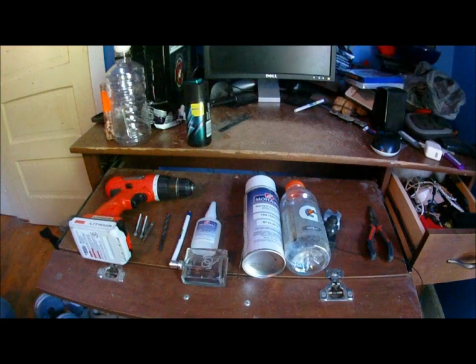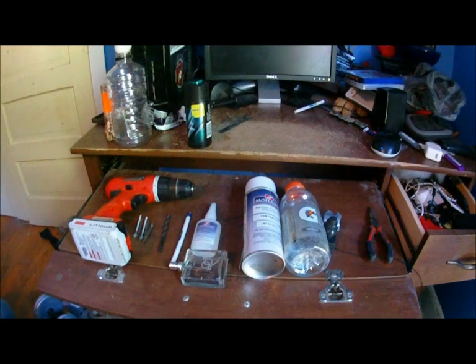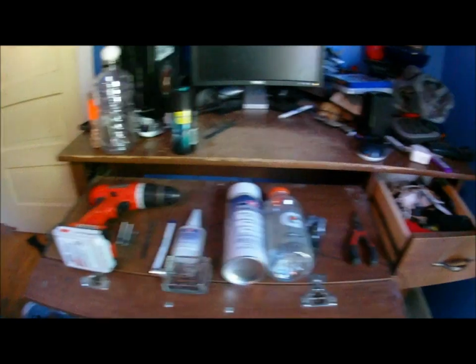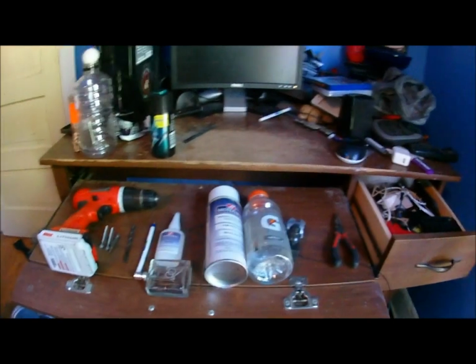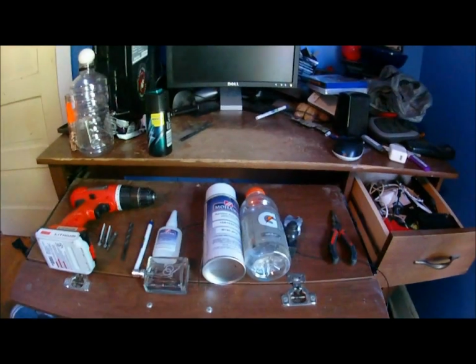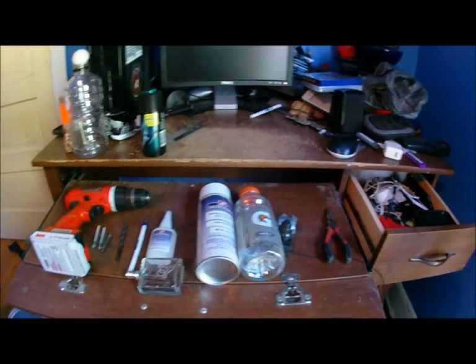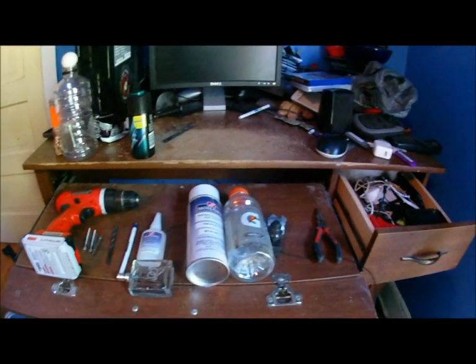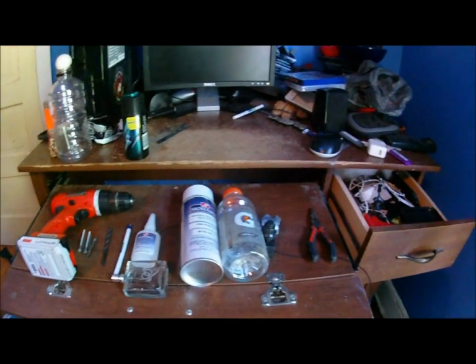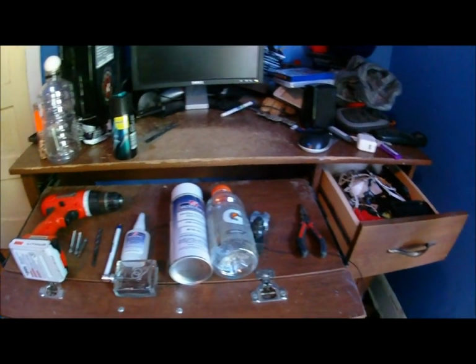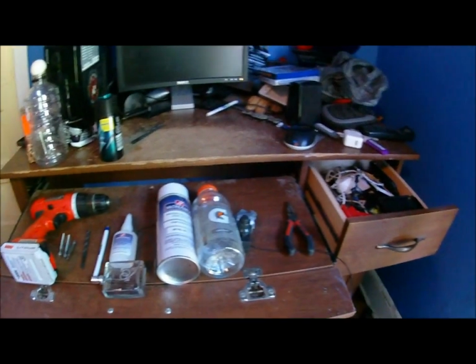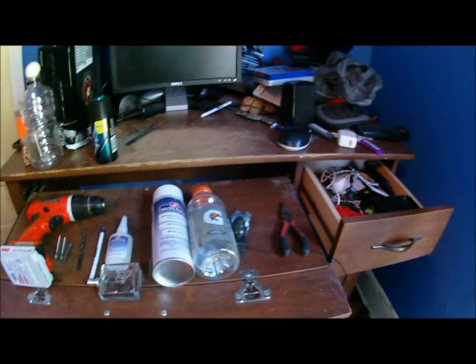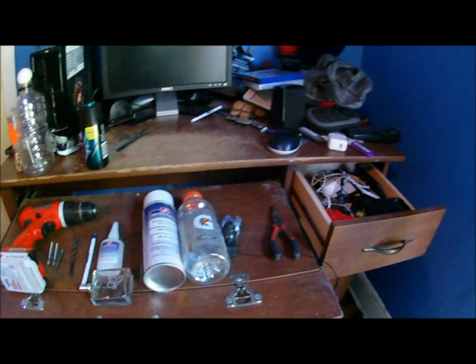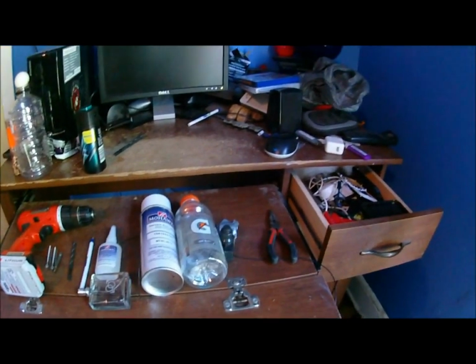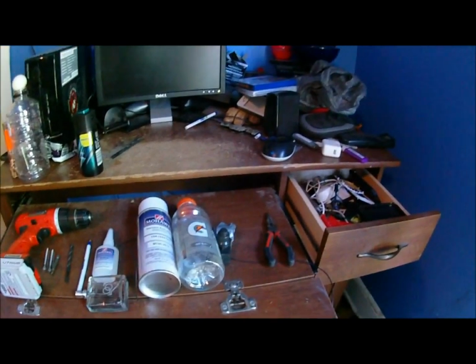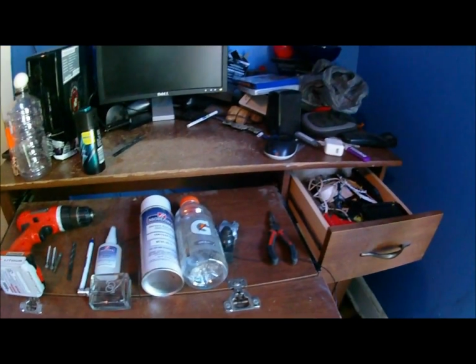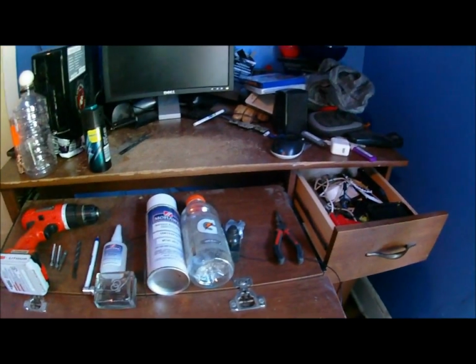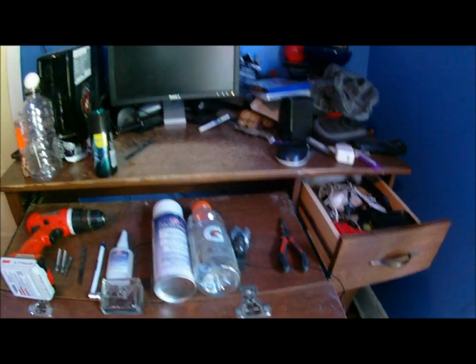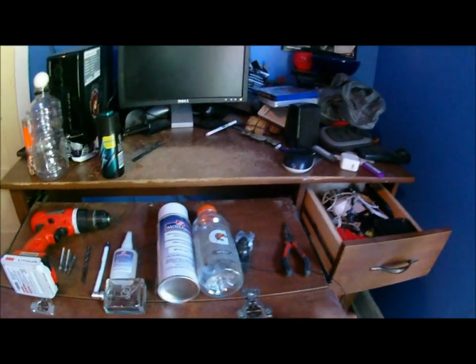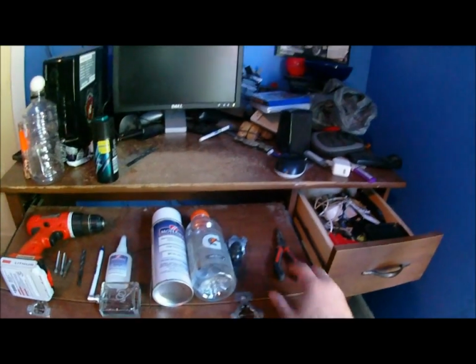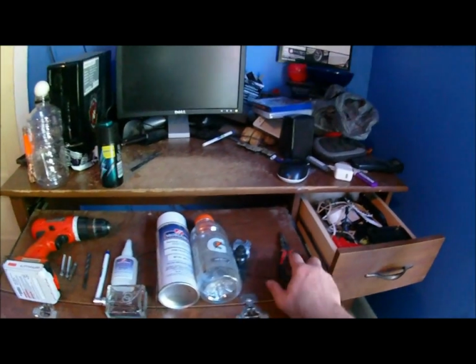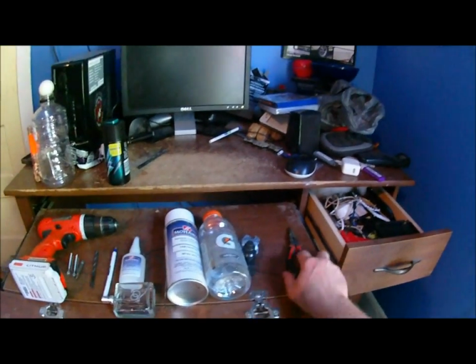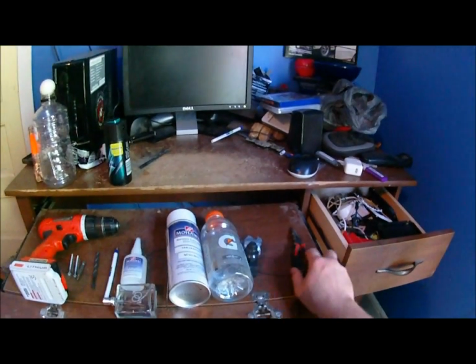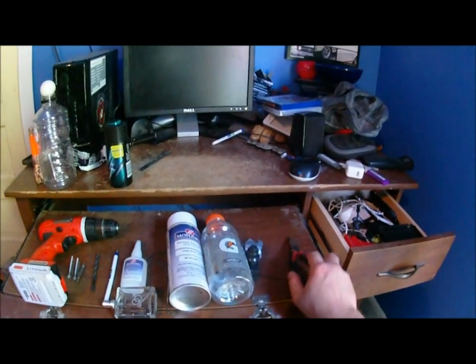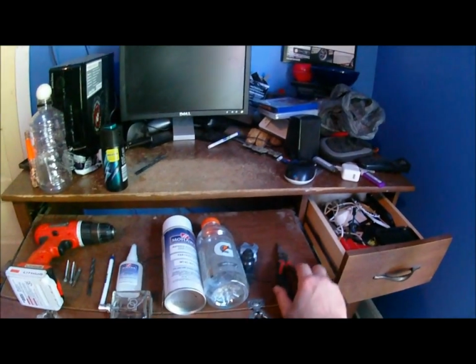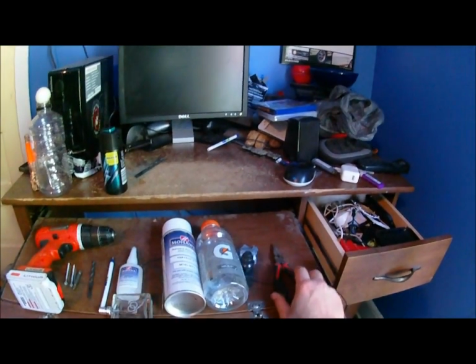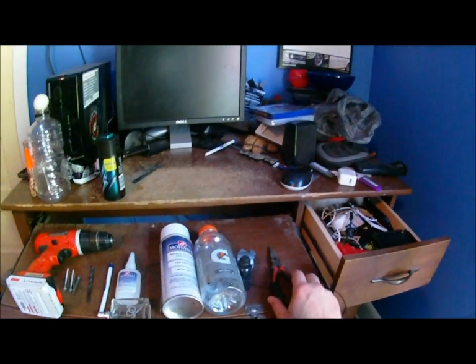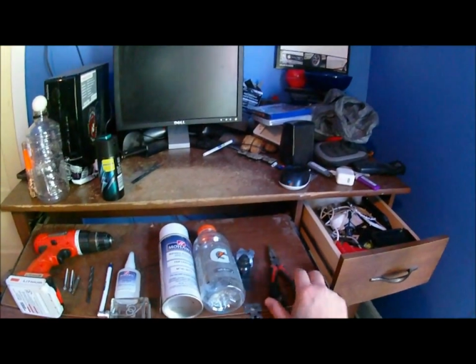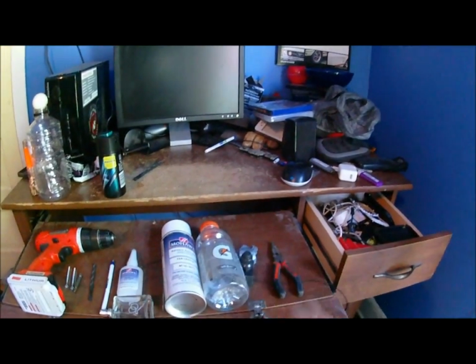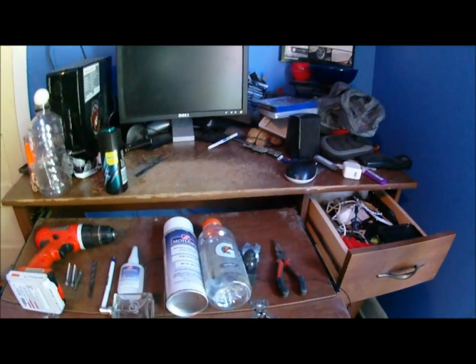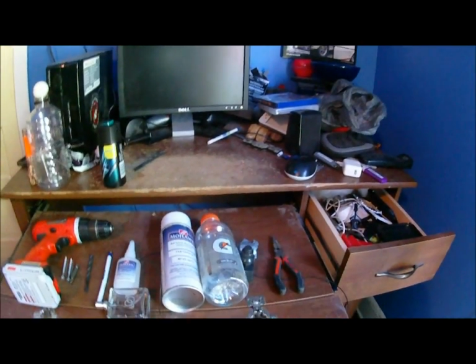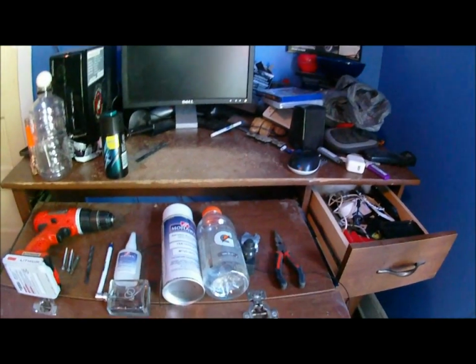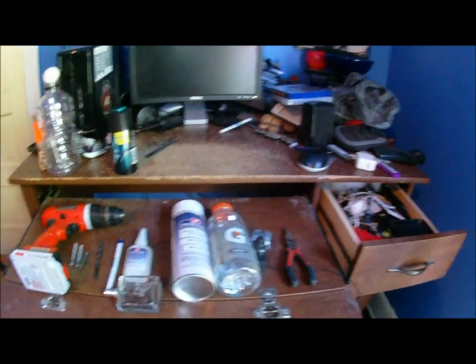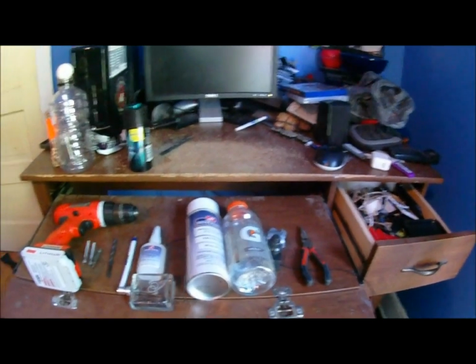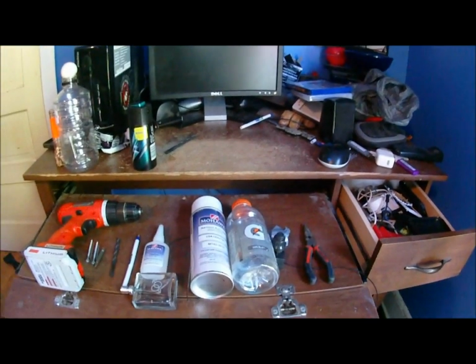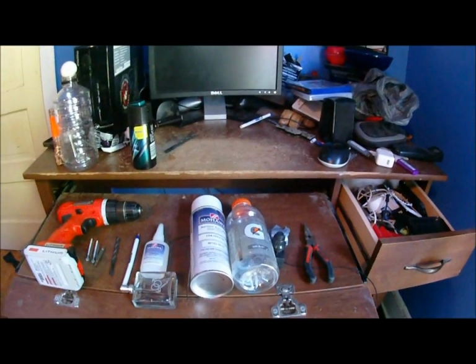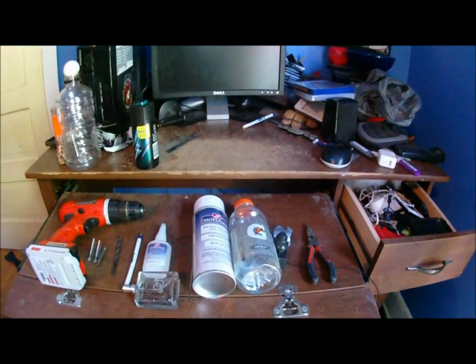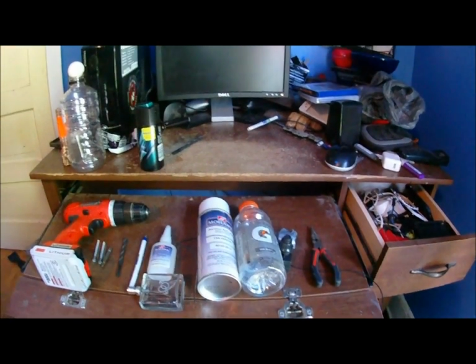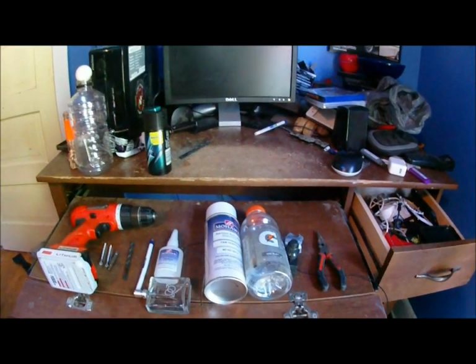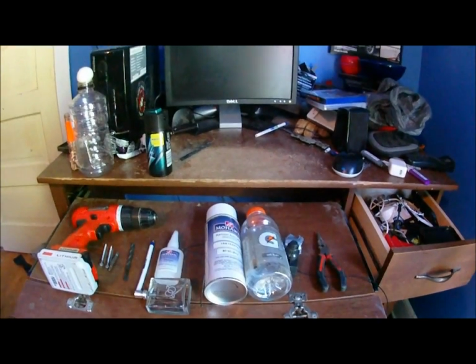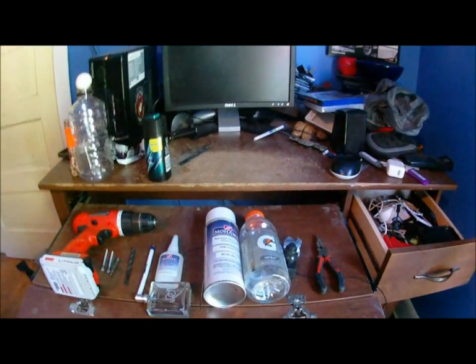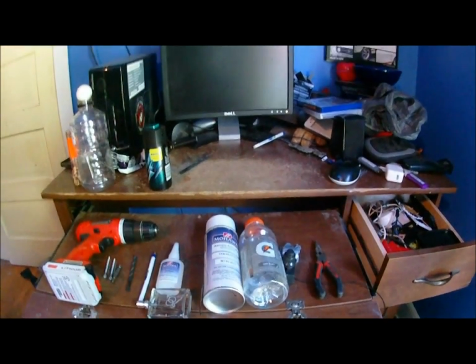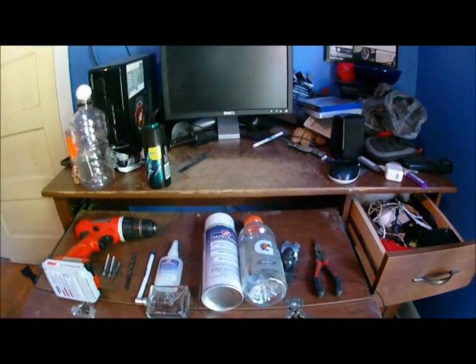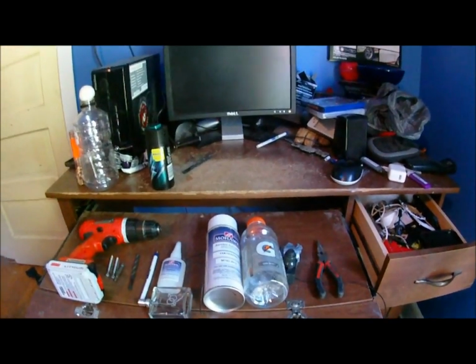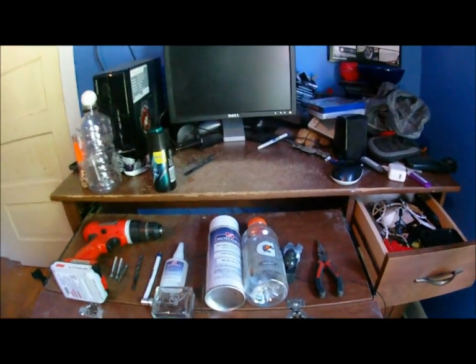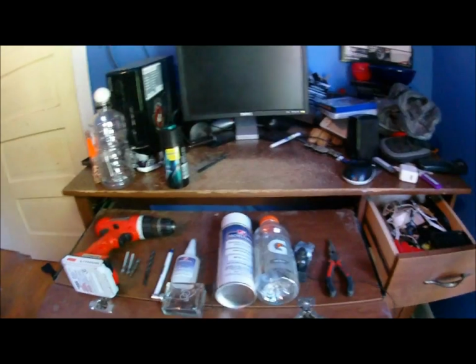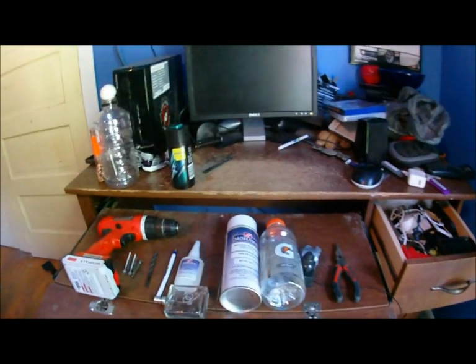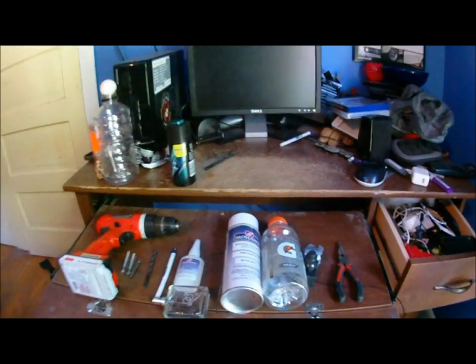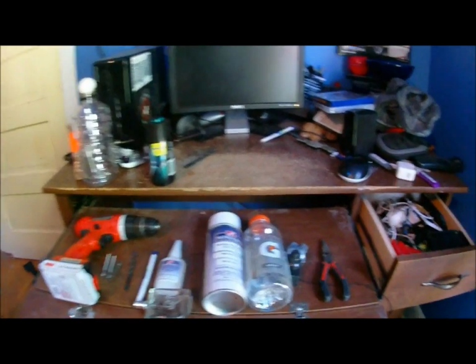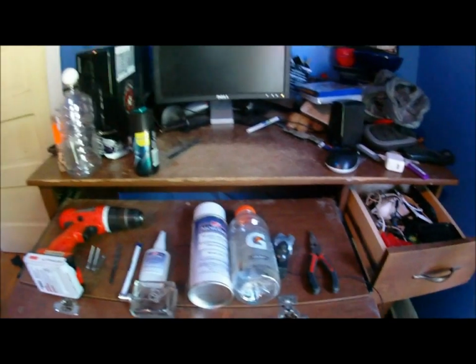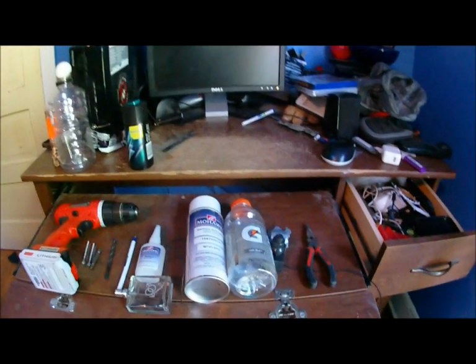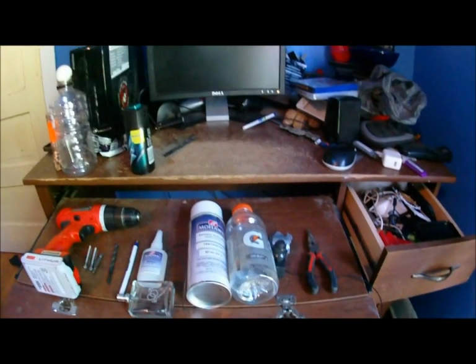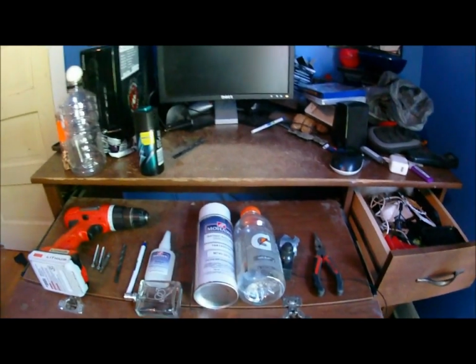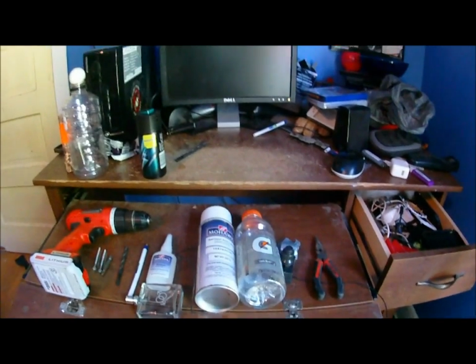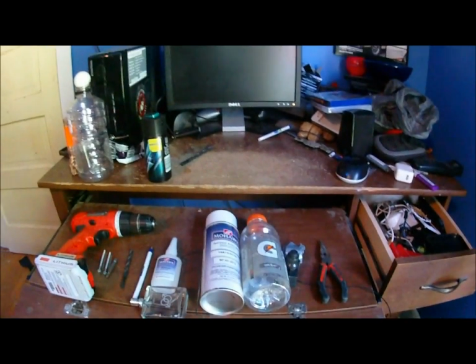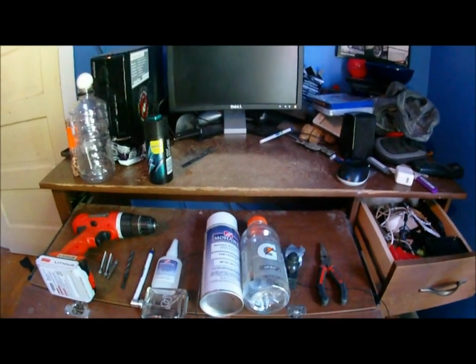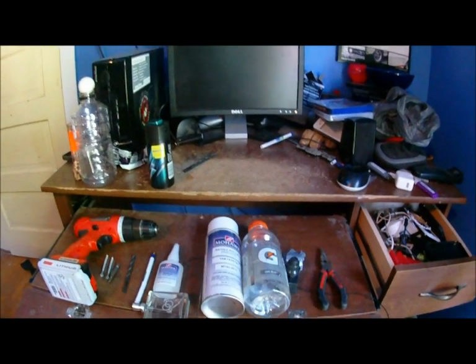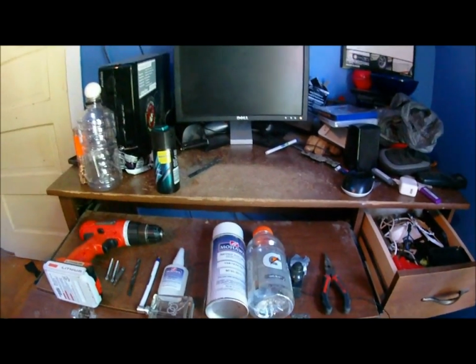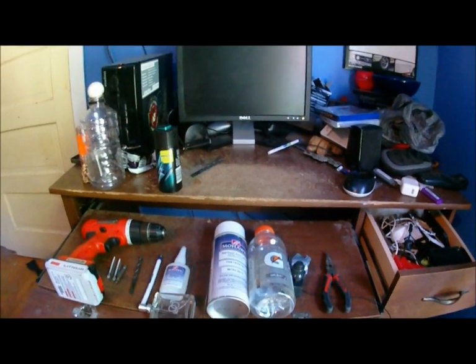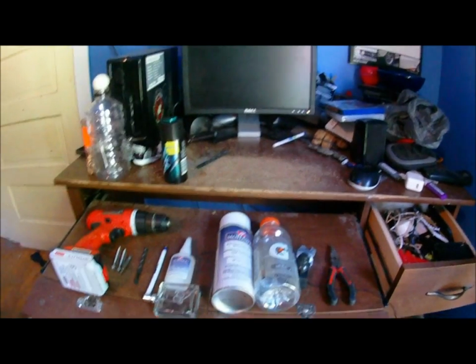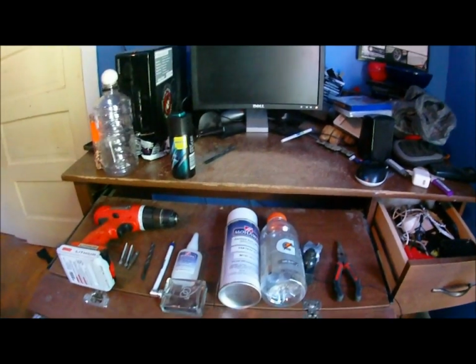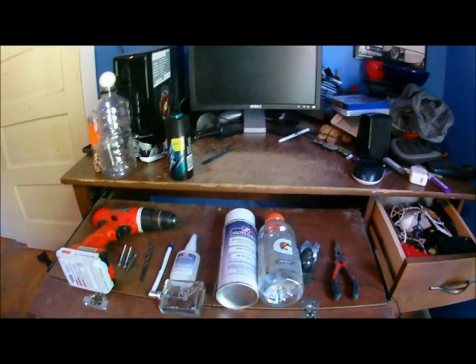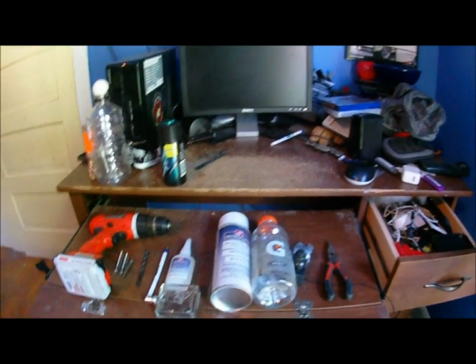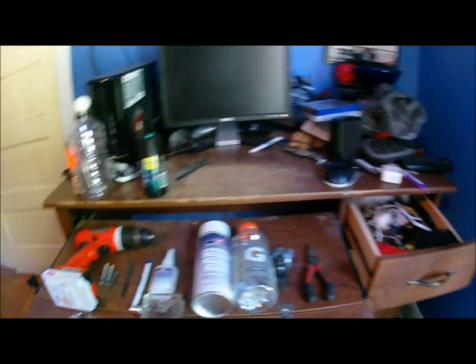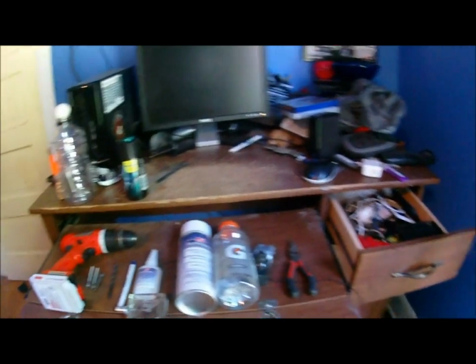Today I'm going to show you how to make a mini airsoft potato gun sort of thing.